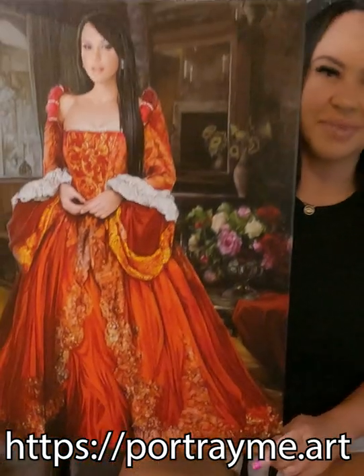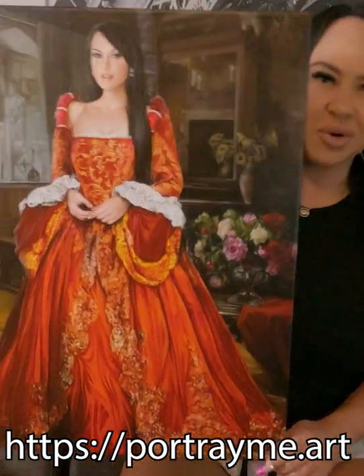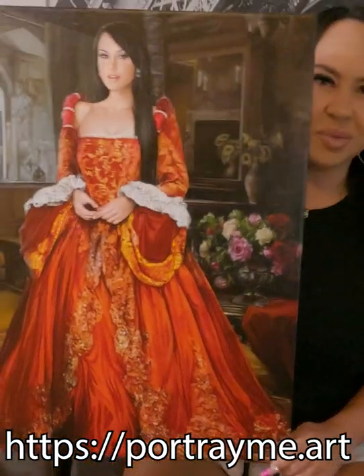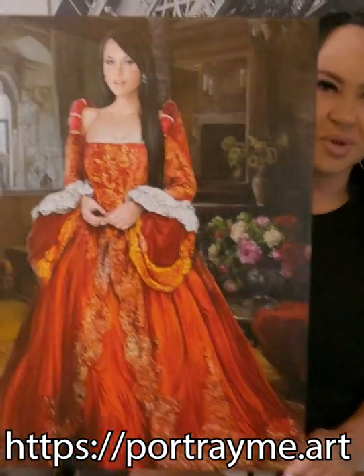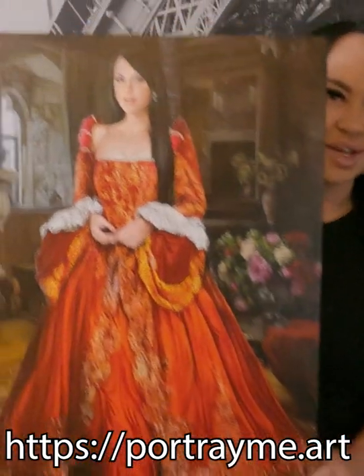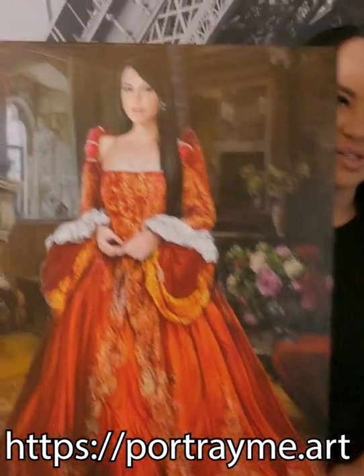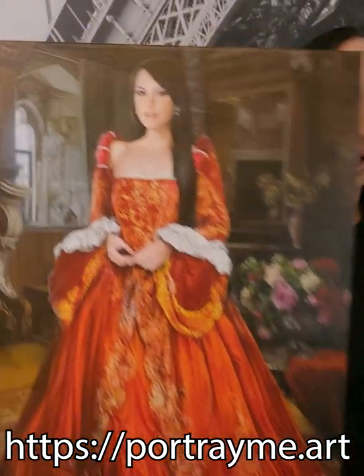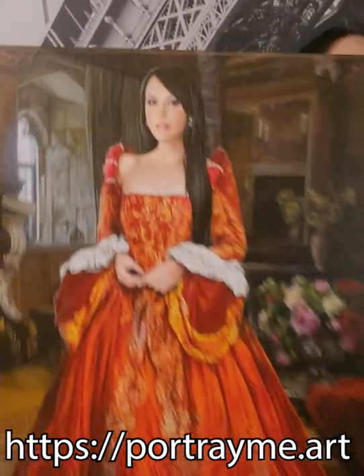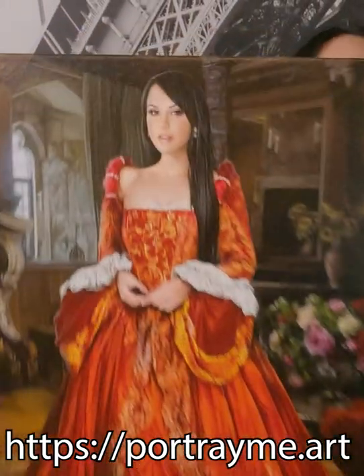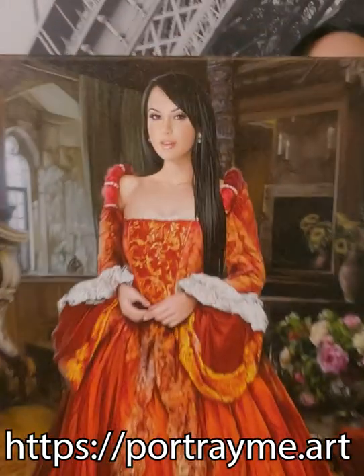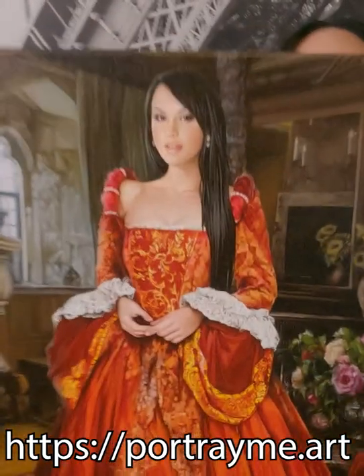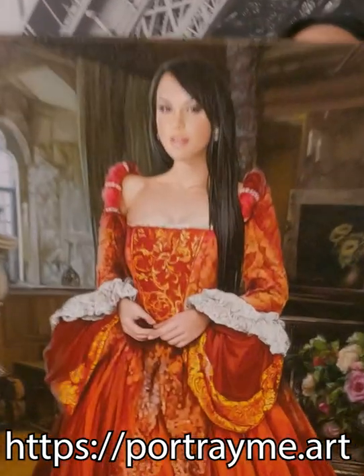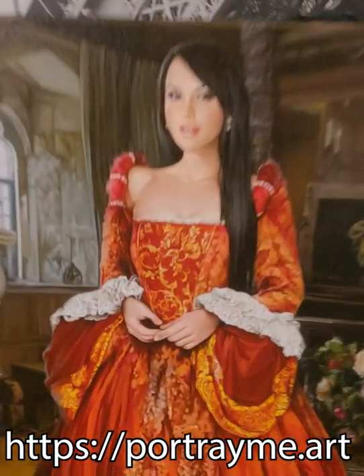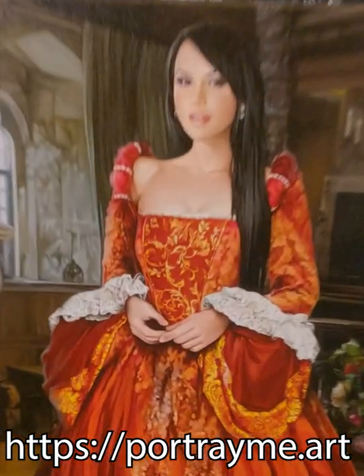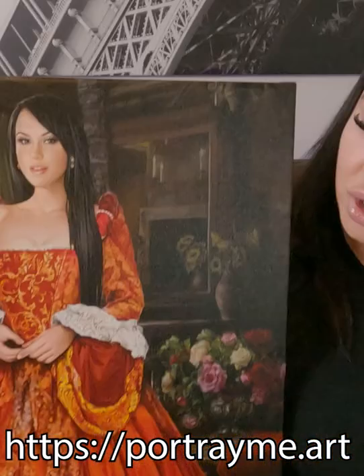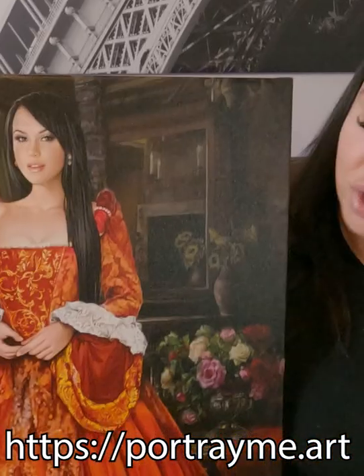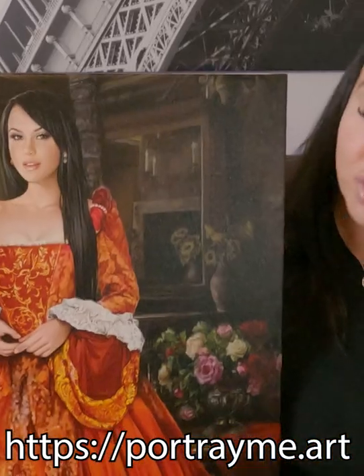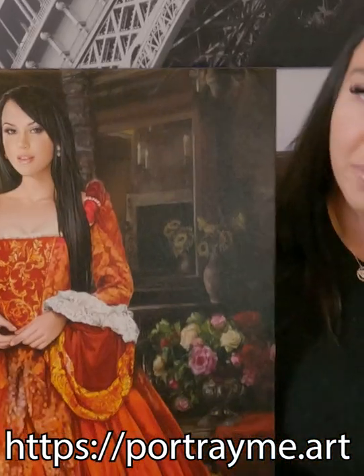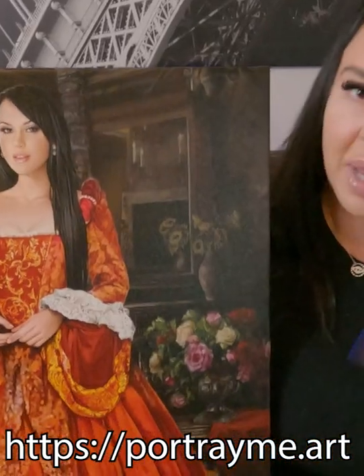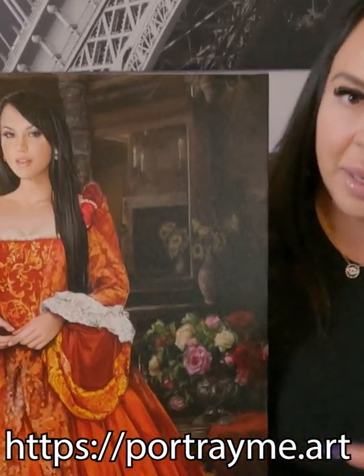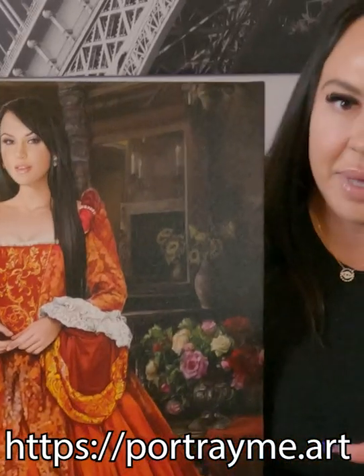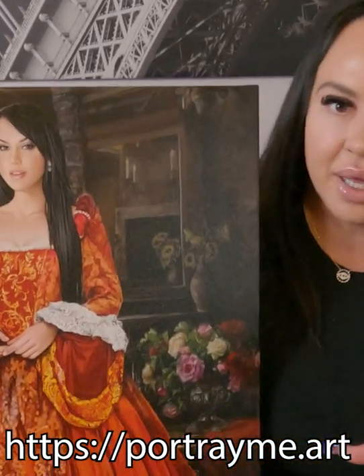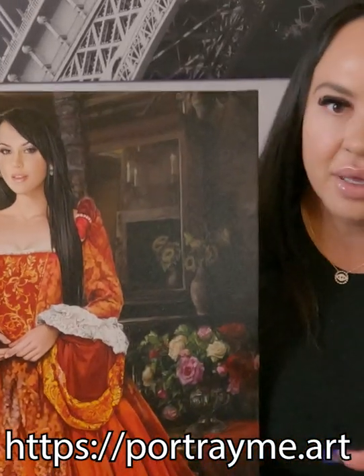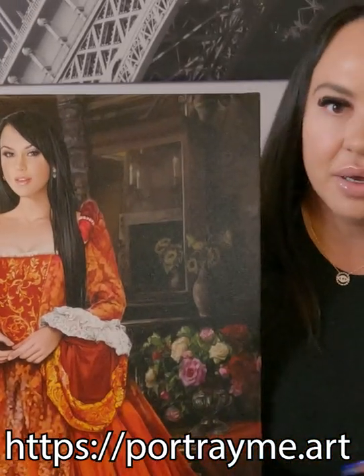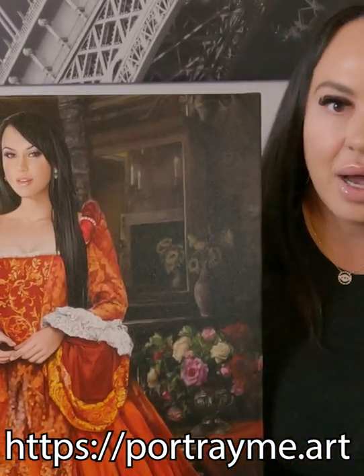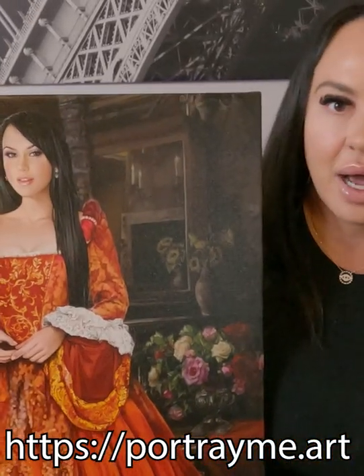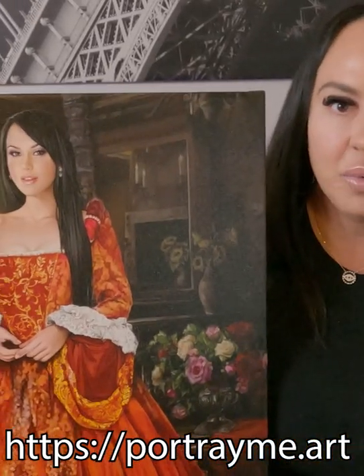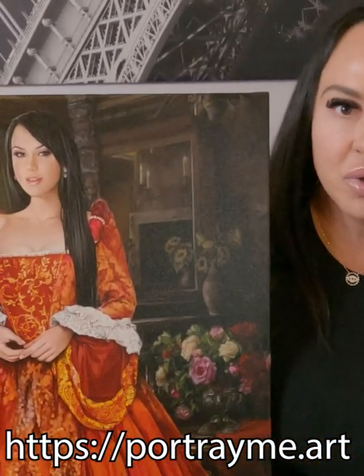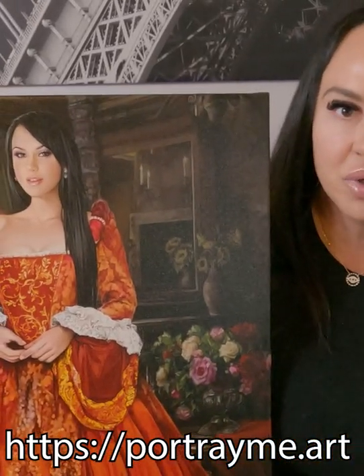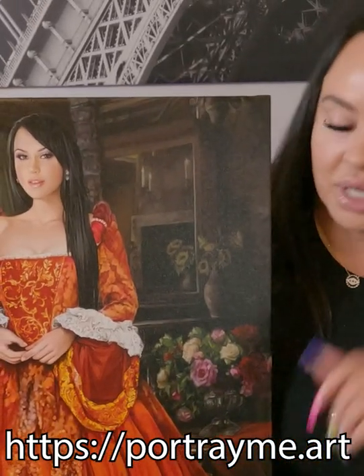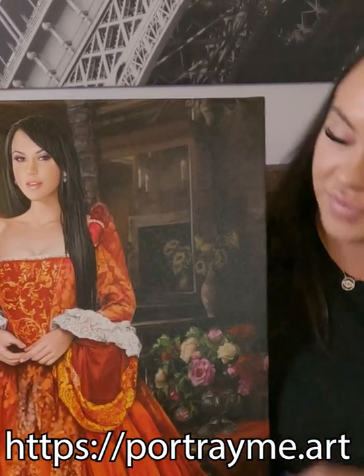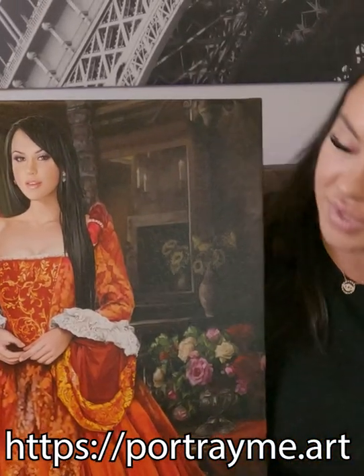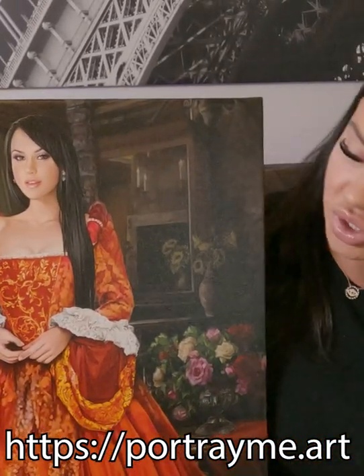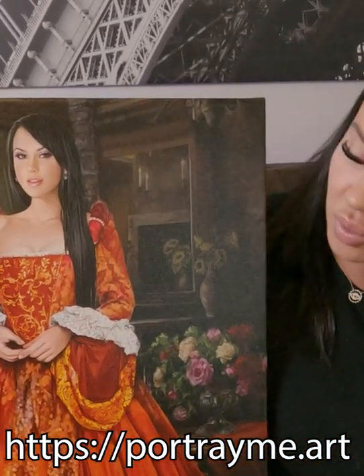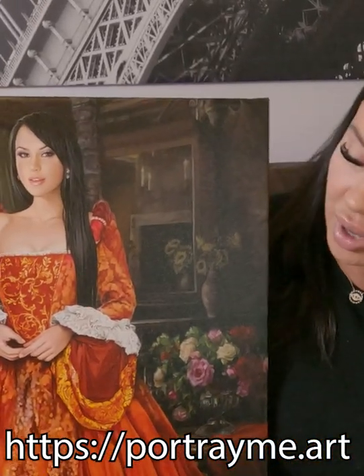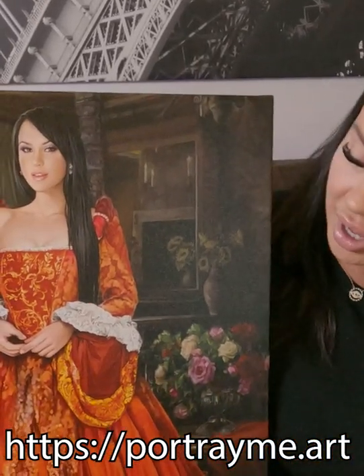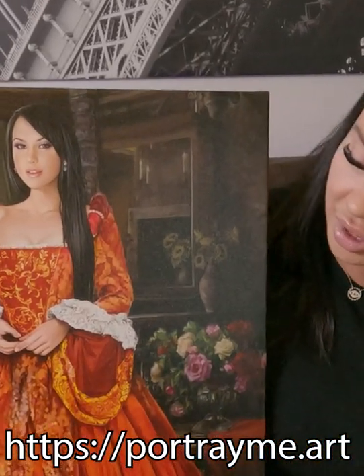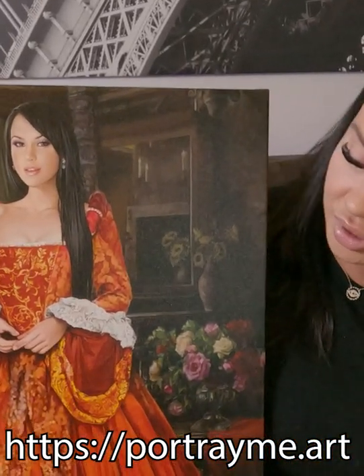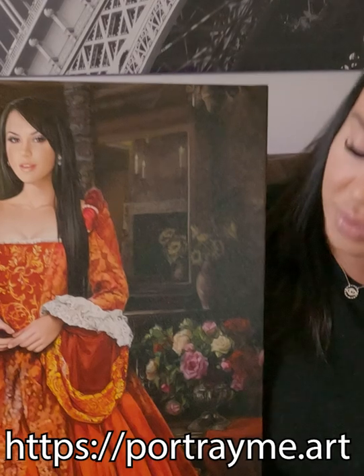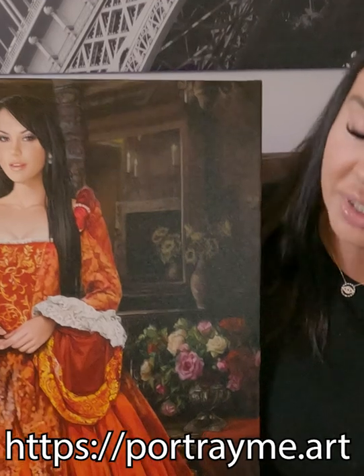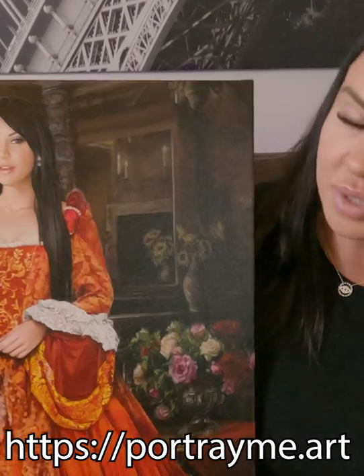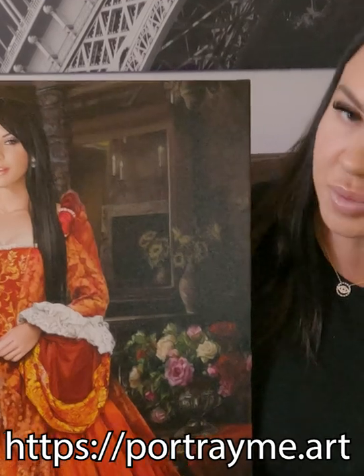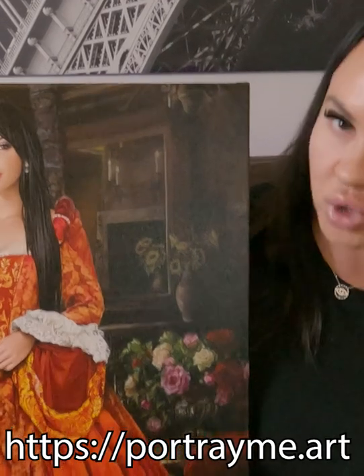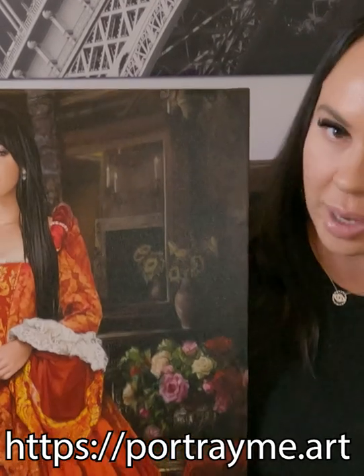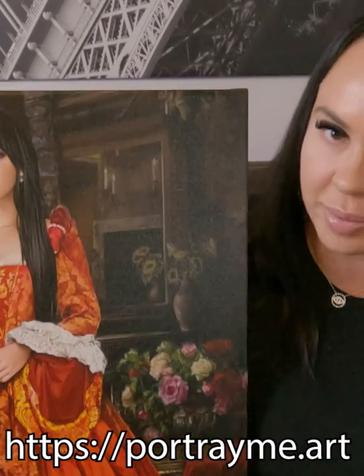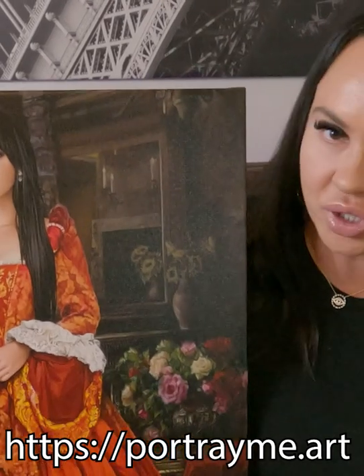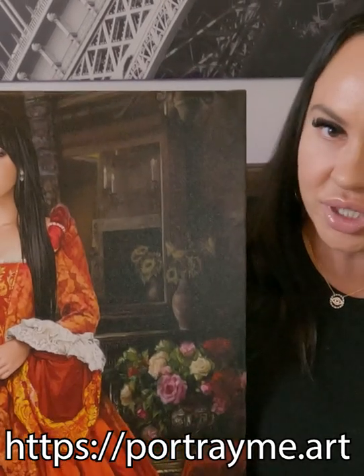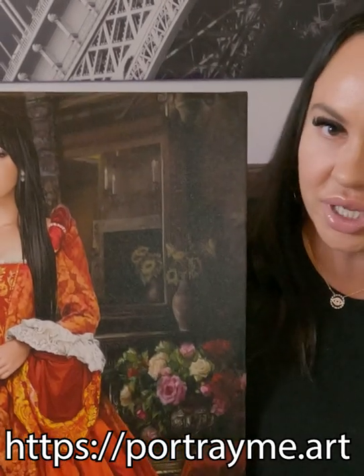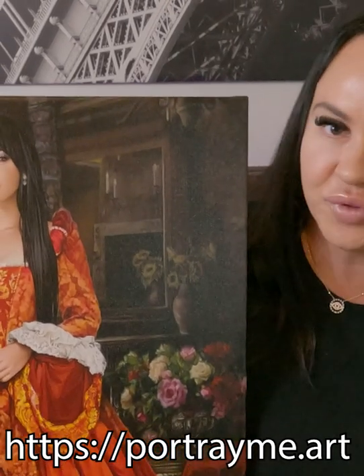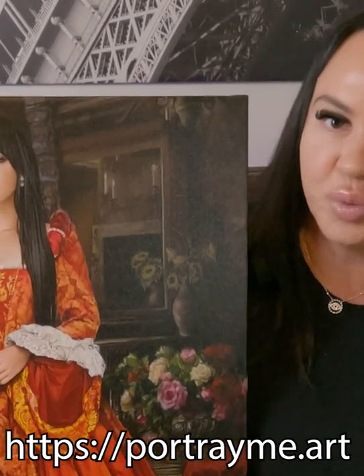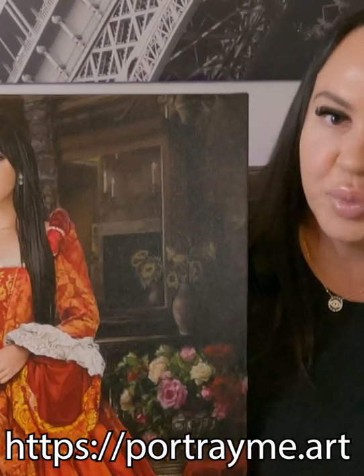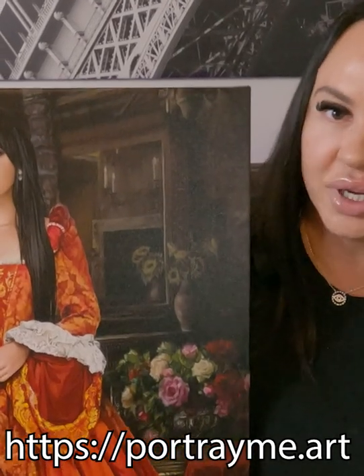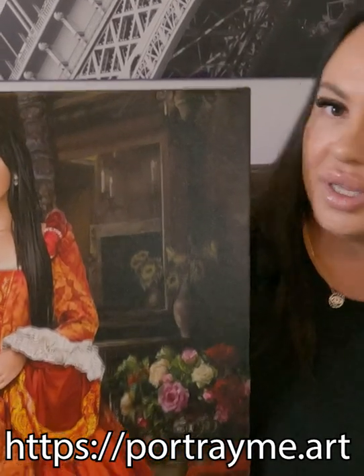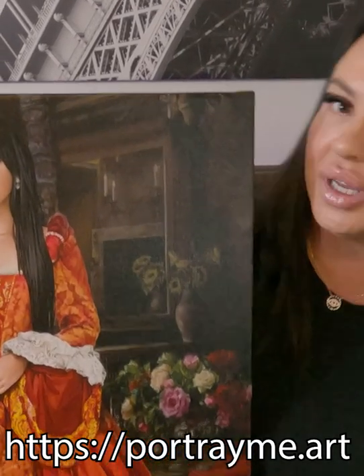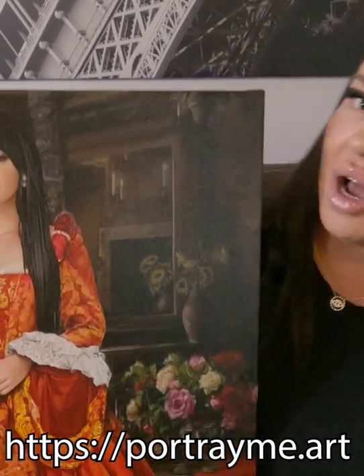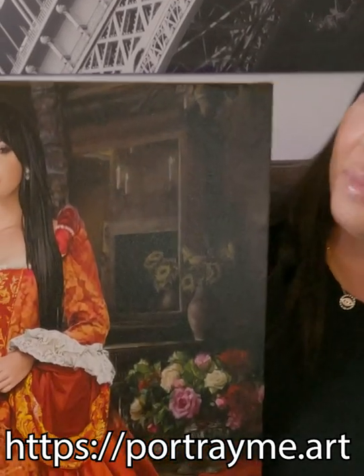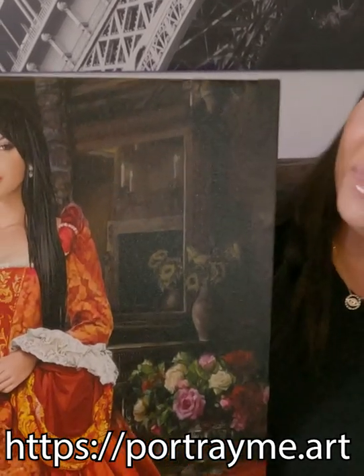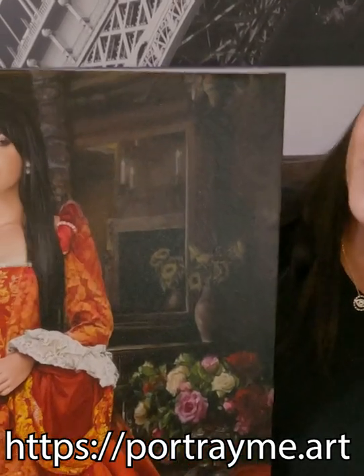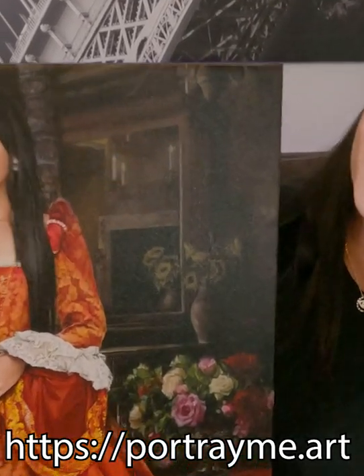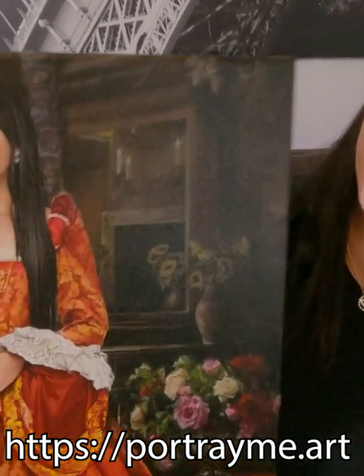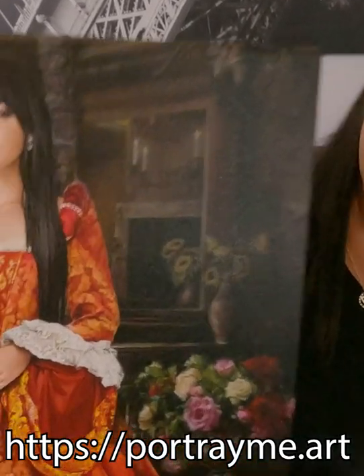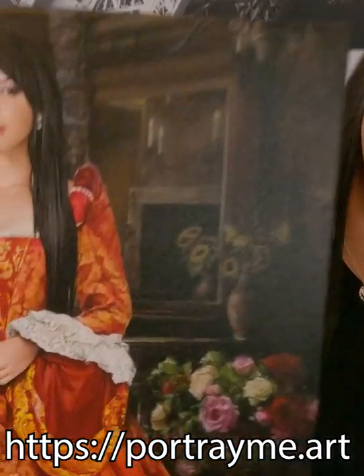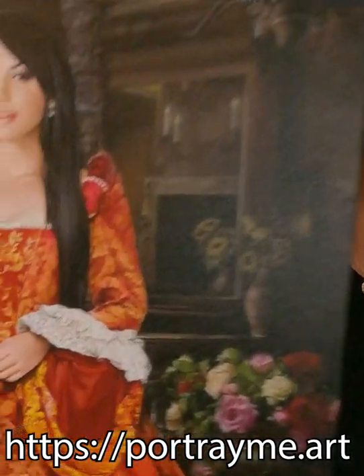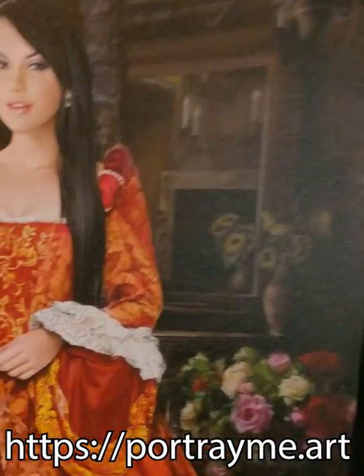Hope you guys like it. Maybe I will give this away to my subscribers if you put it in the comments that you want